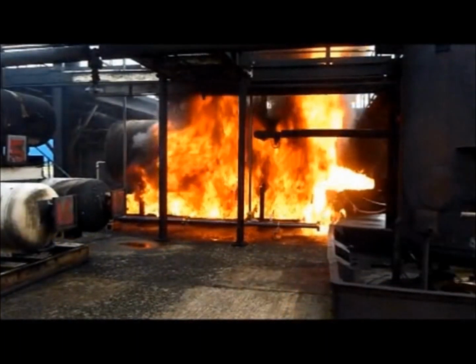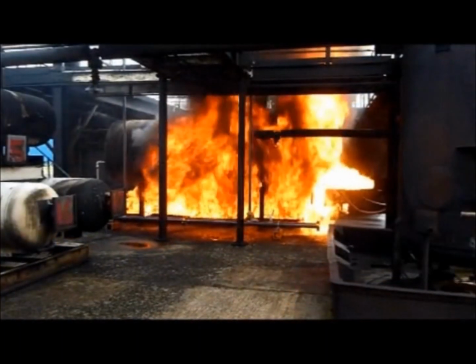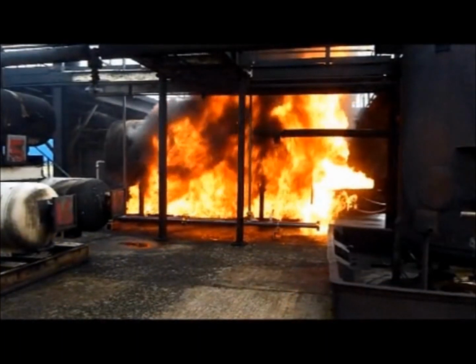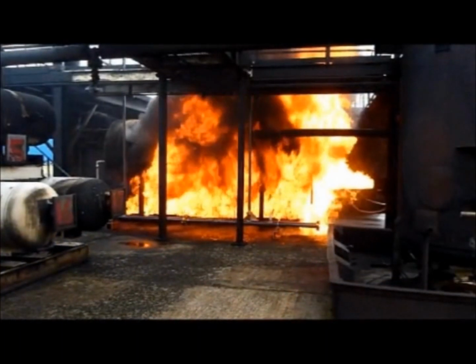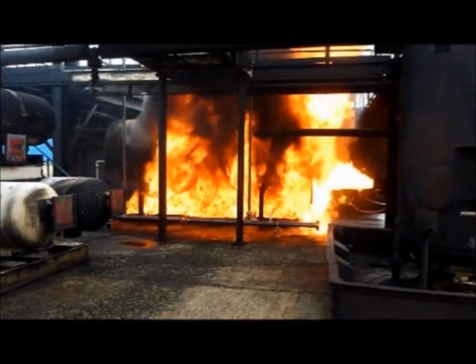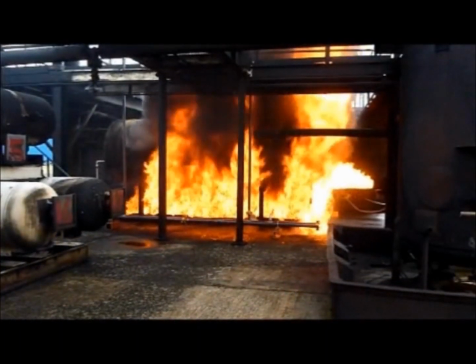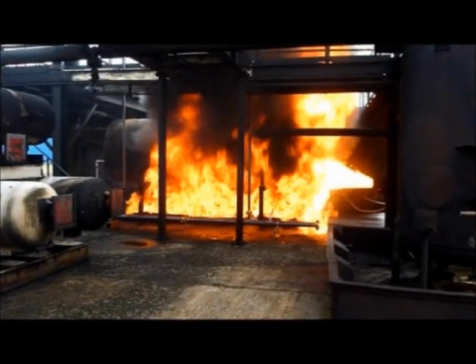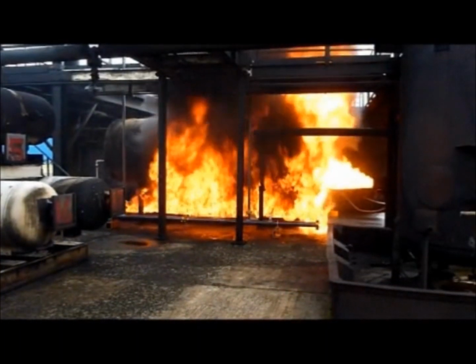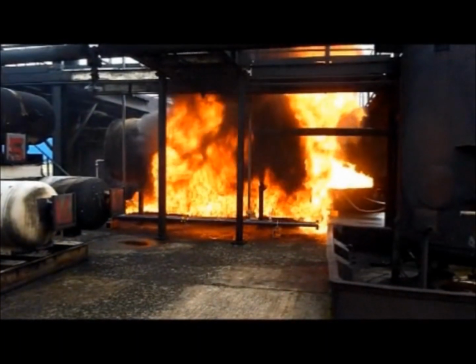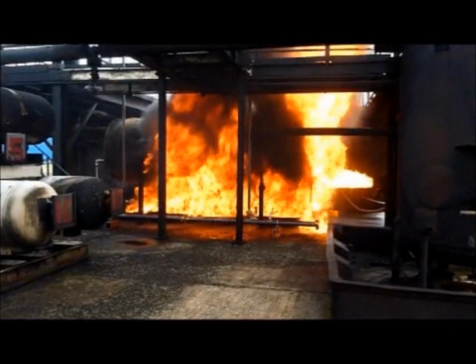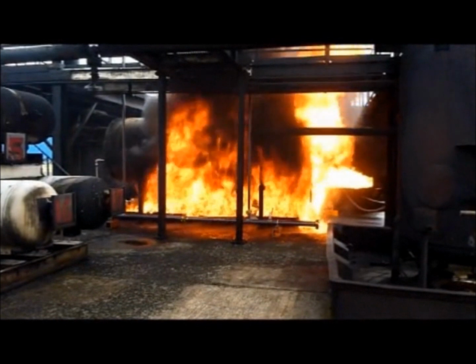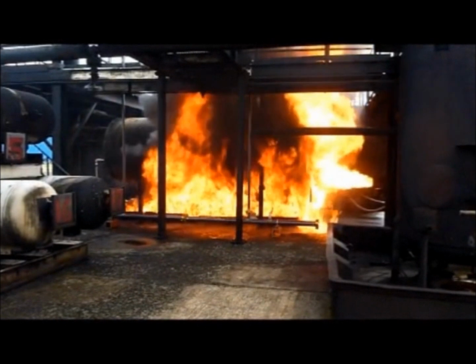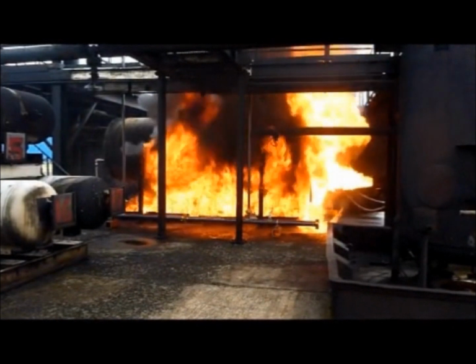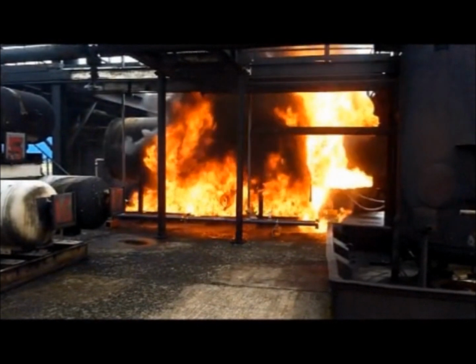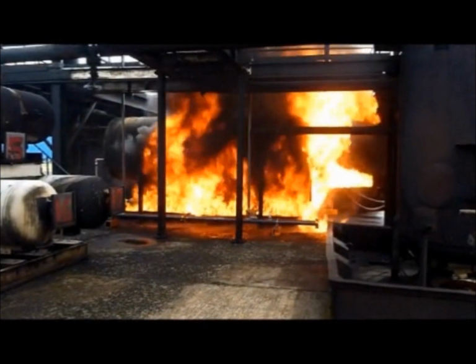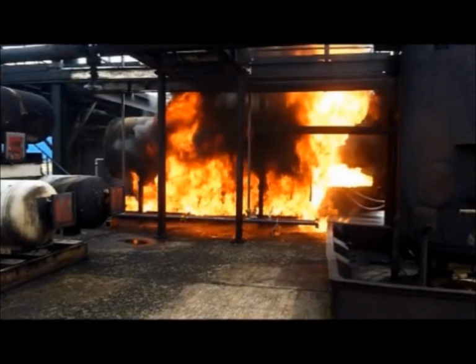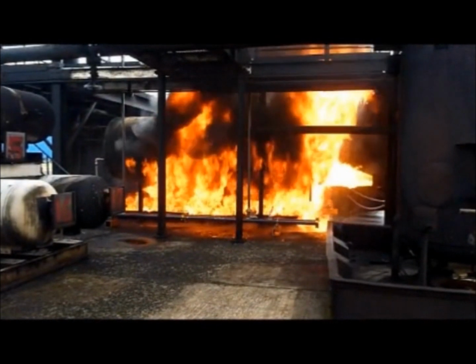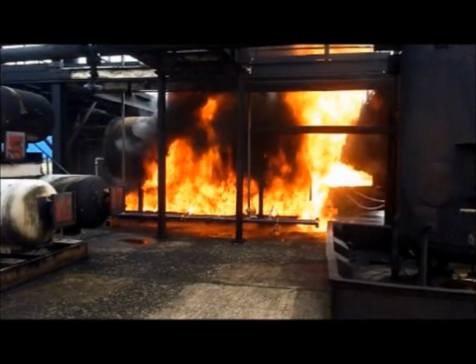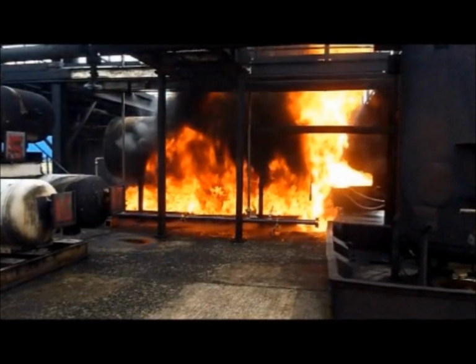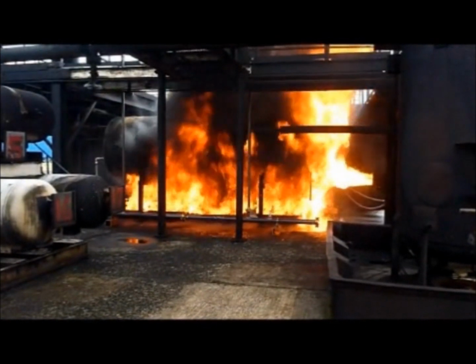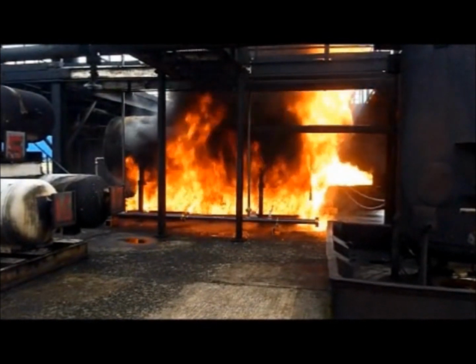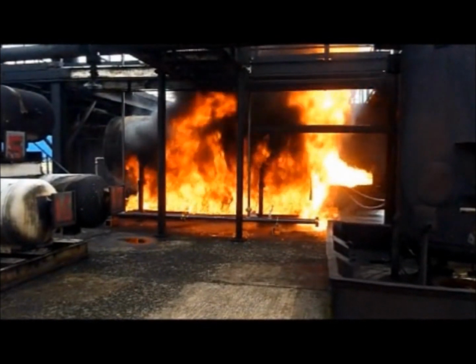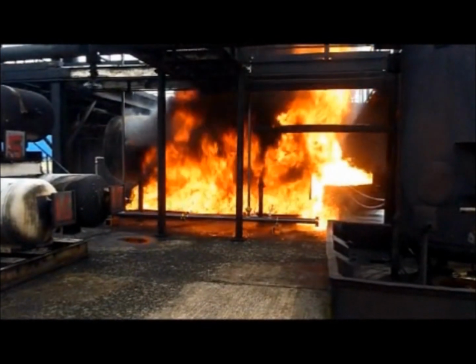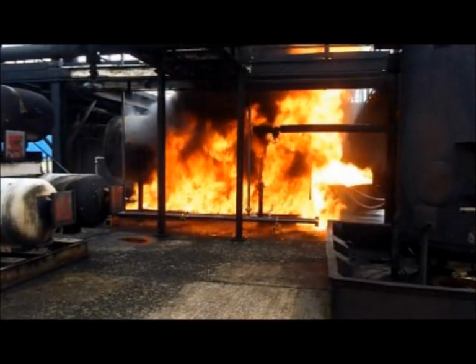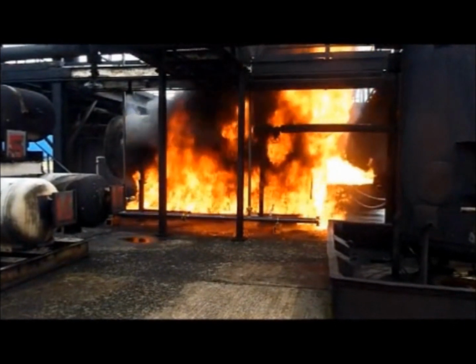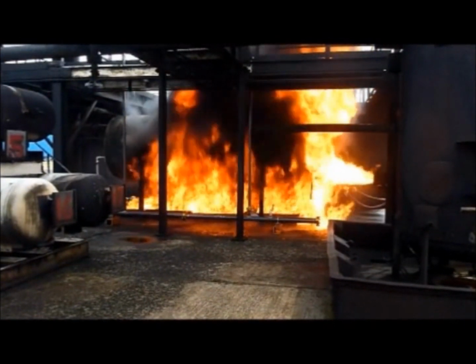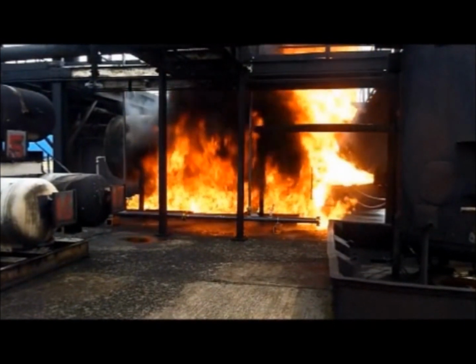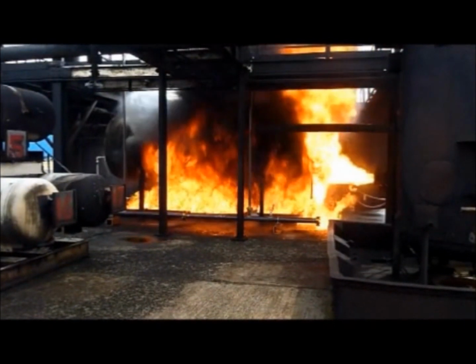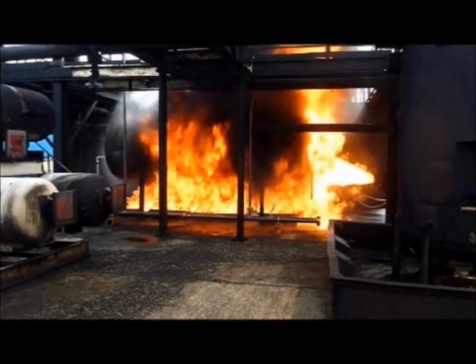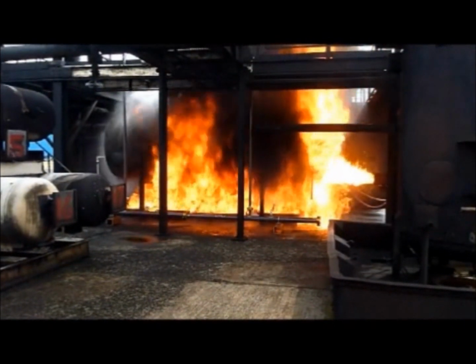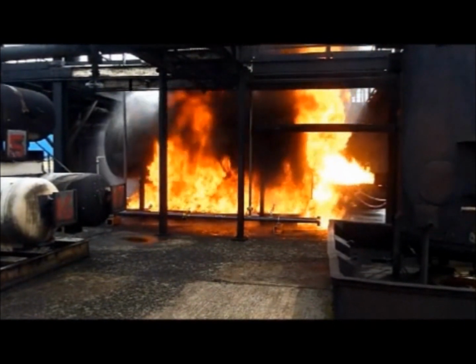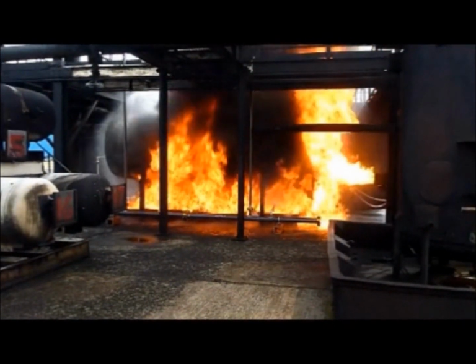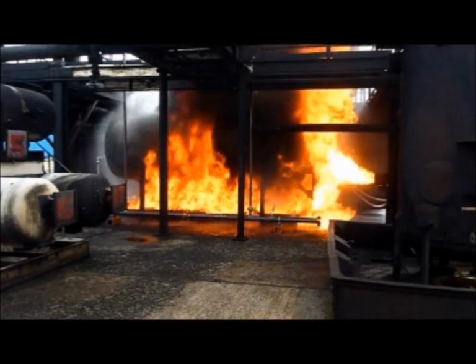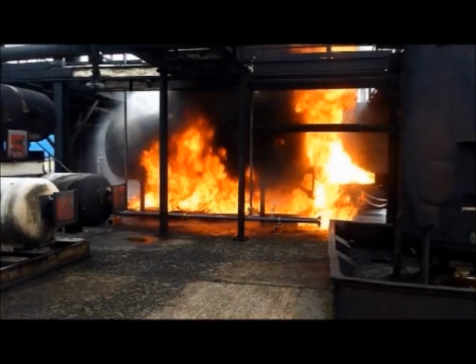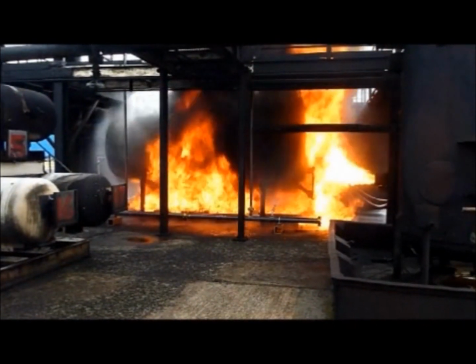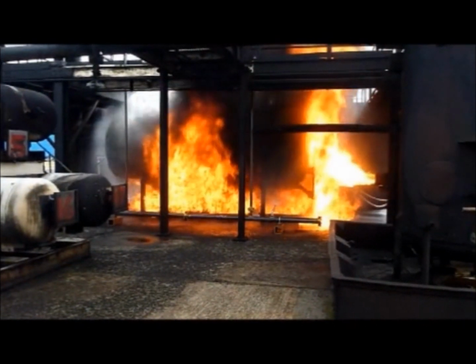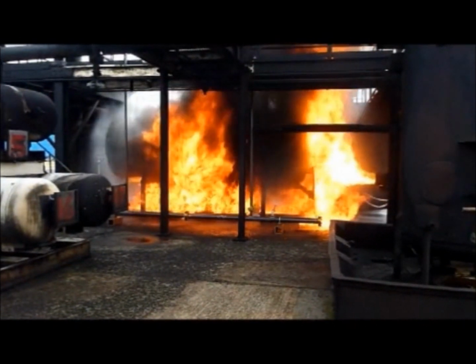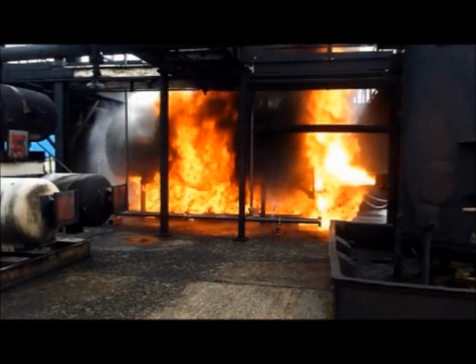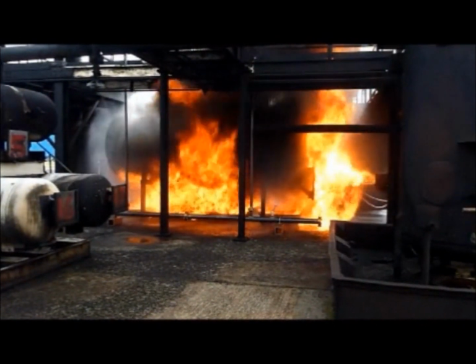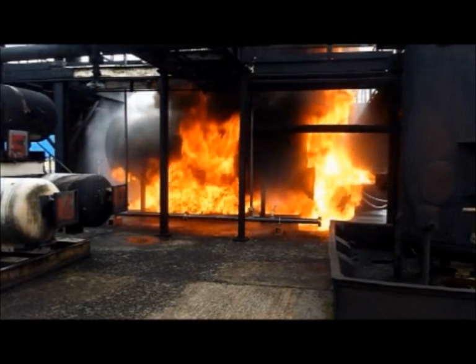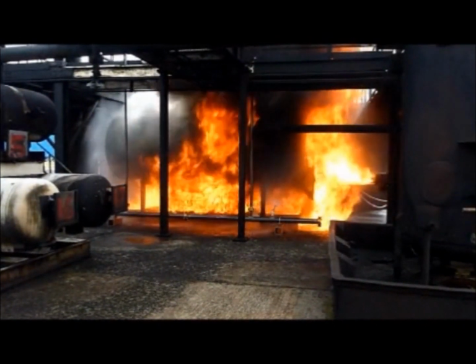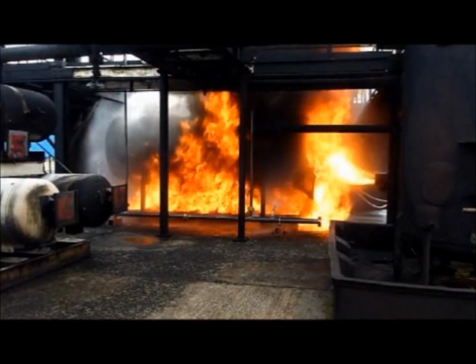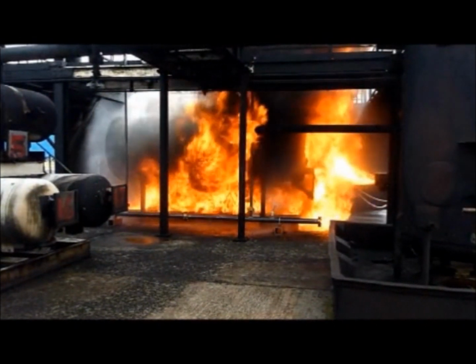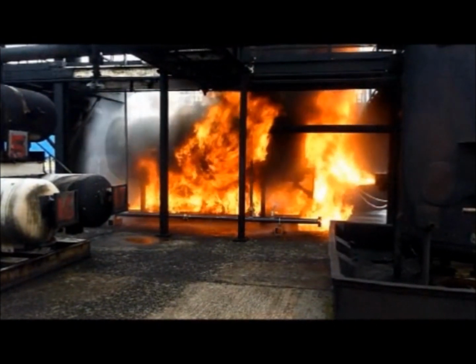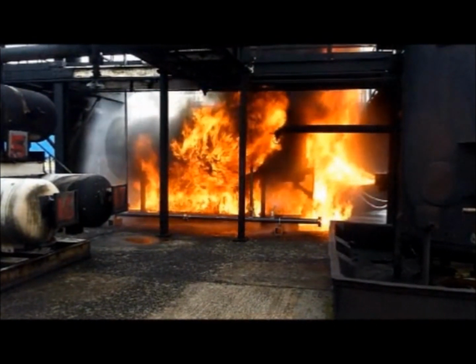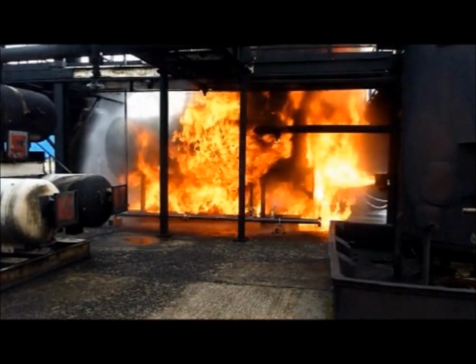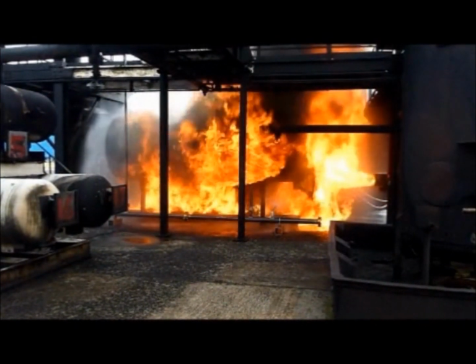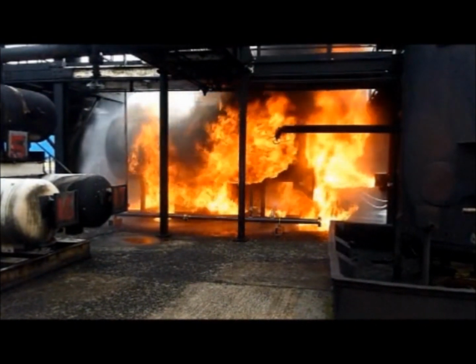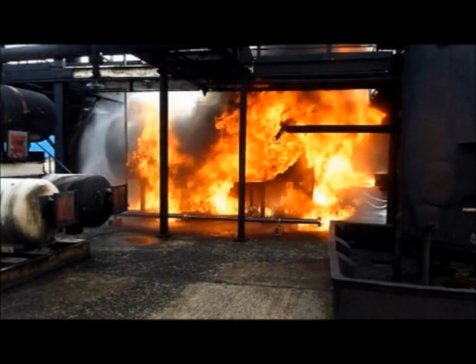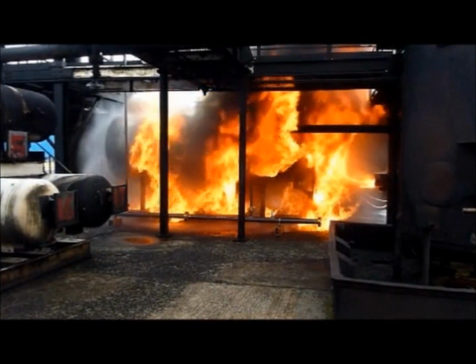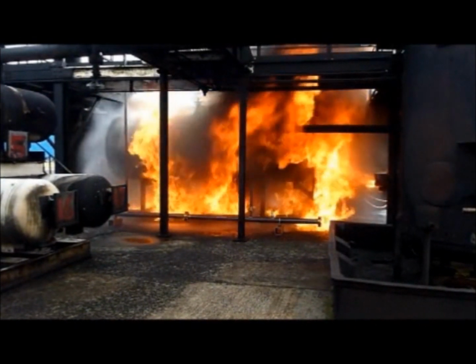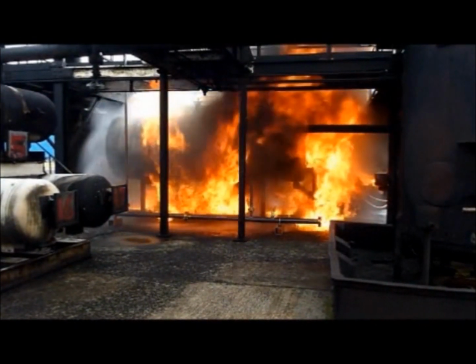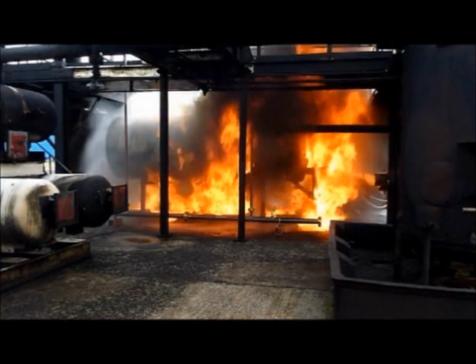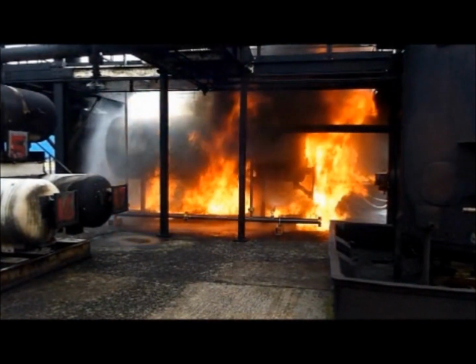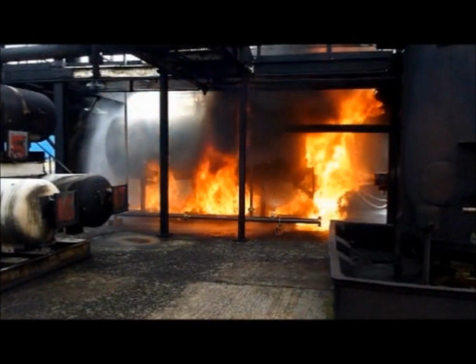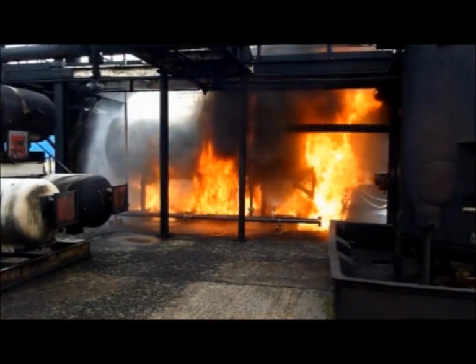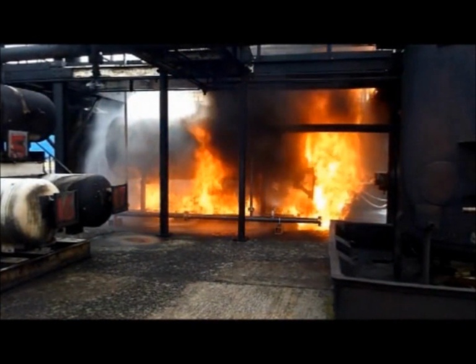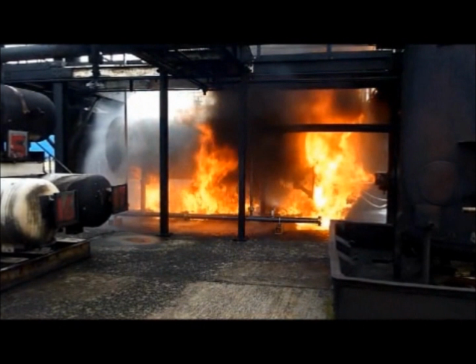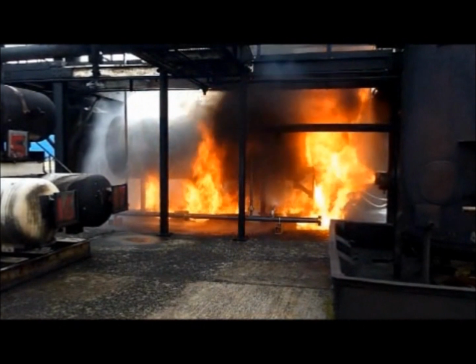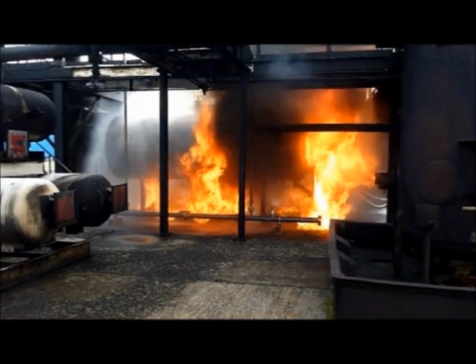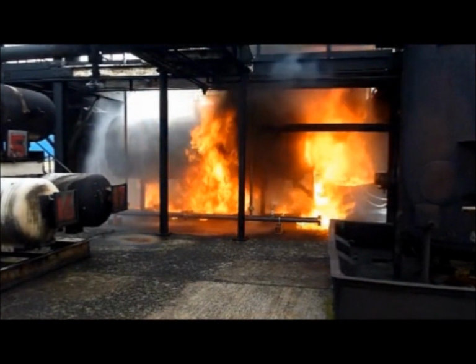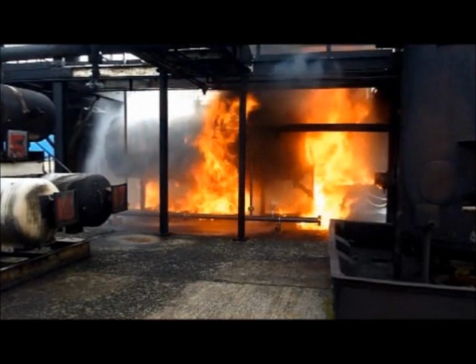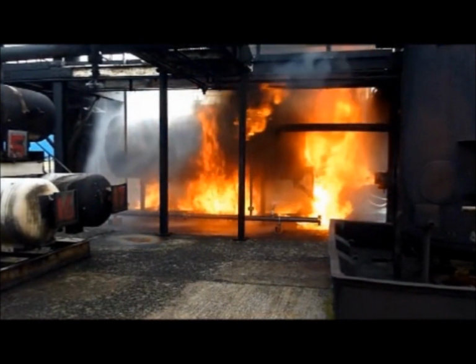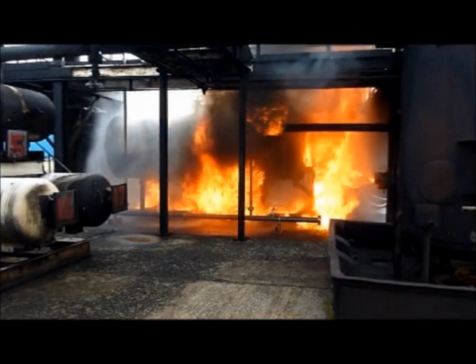The number one hazard offshore is fire. The safety critical system that provides containment is the sprinkler system.